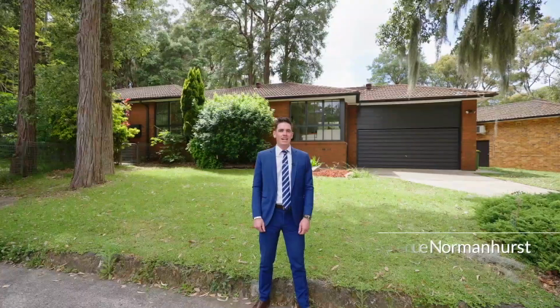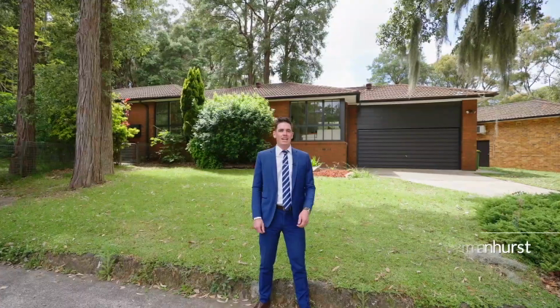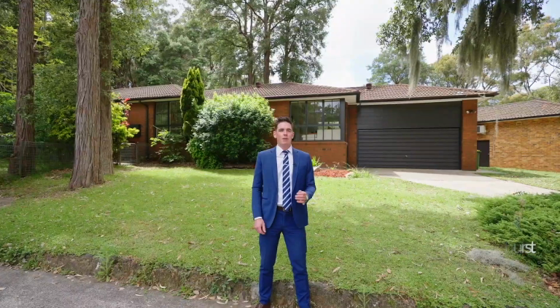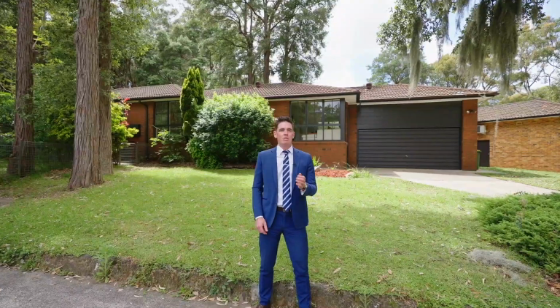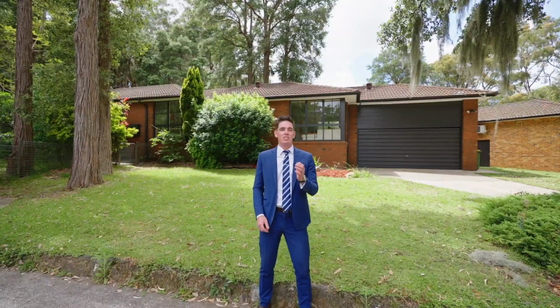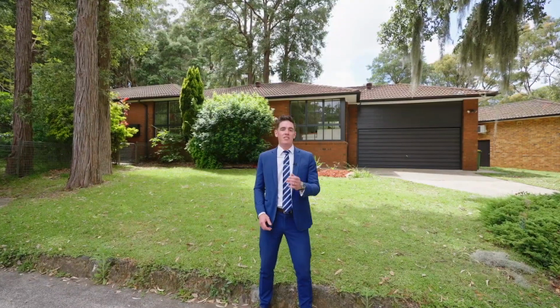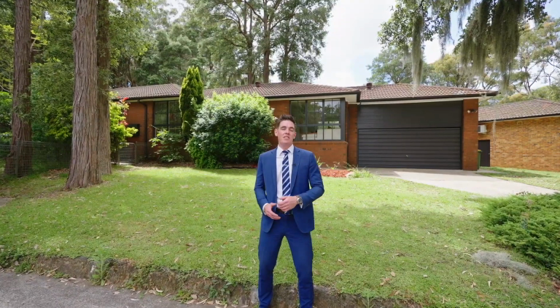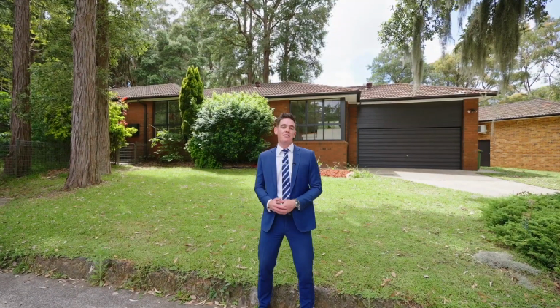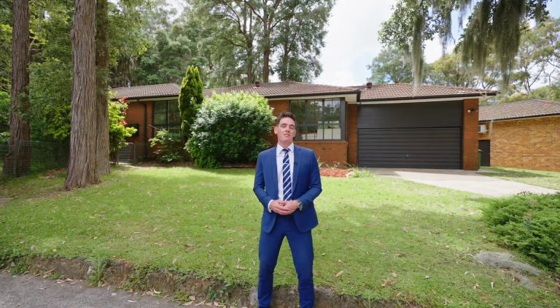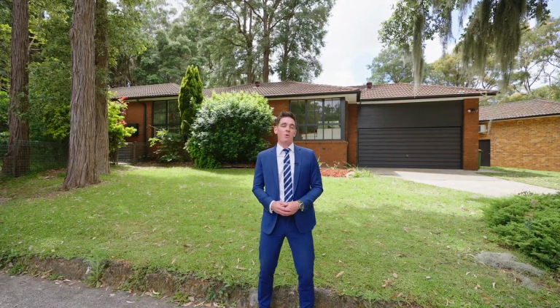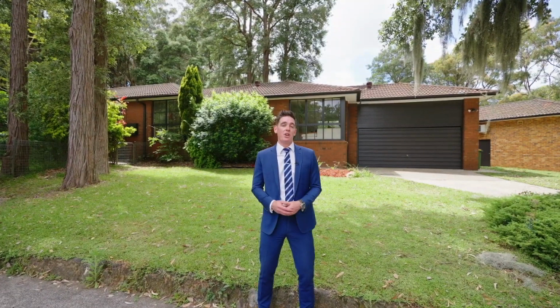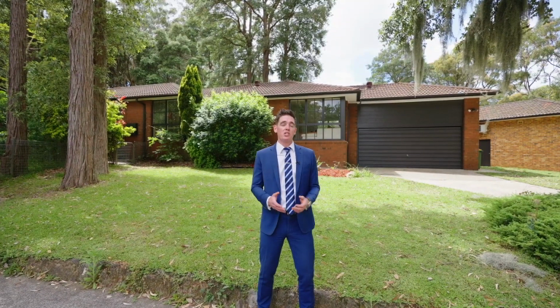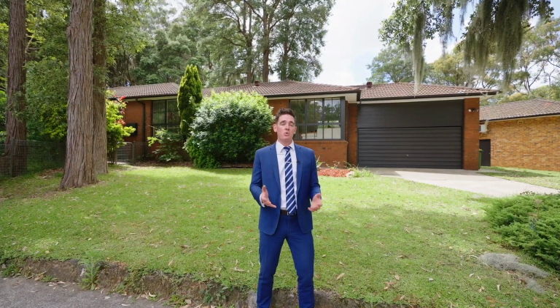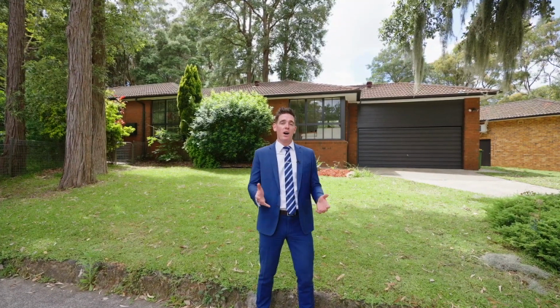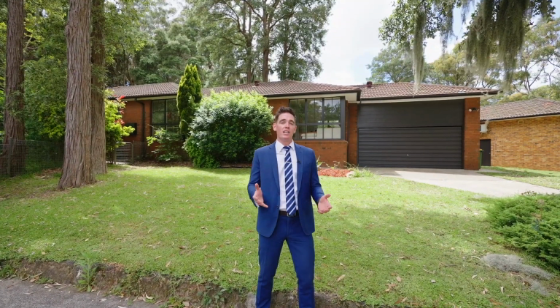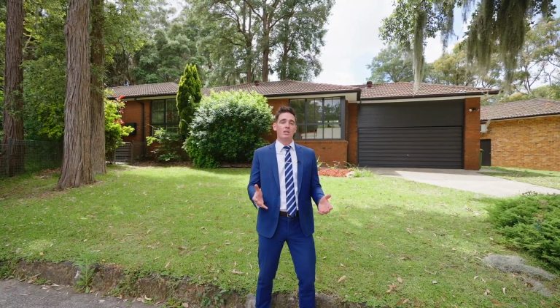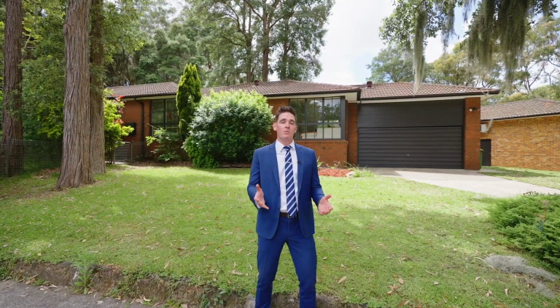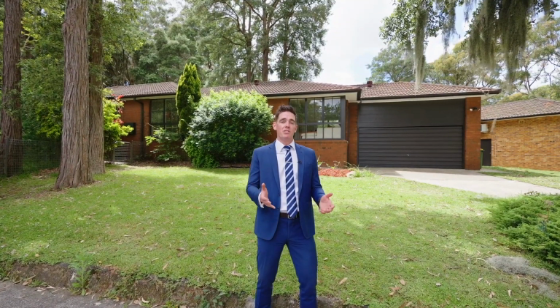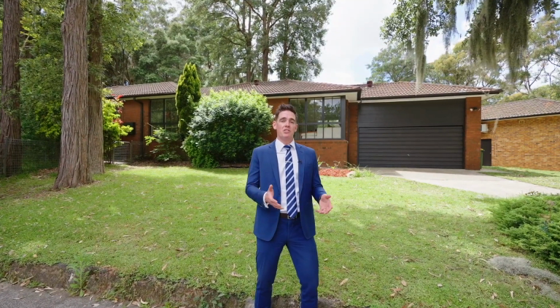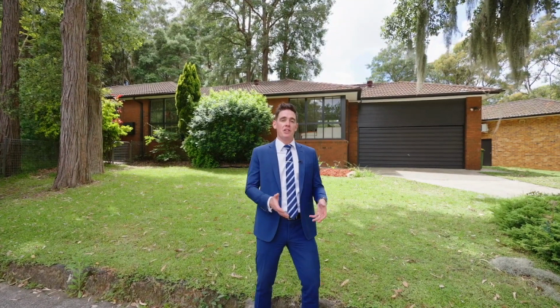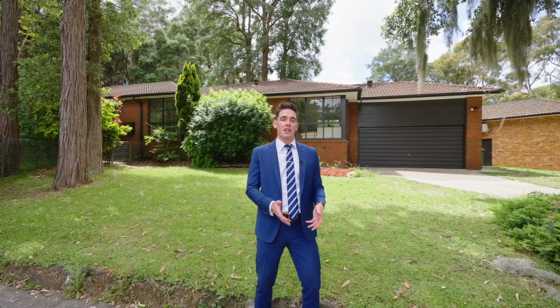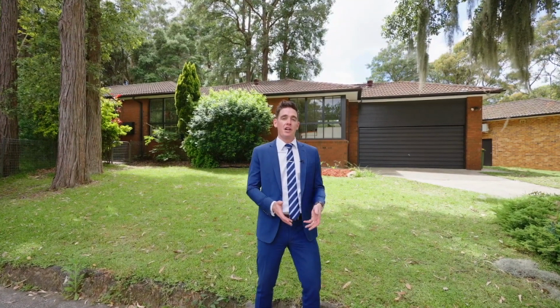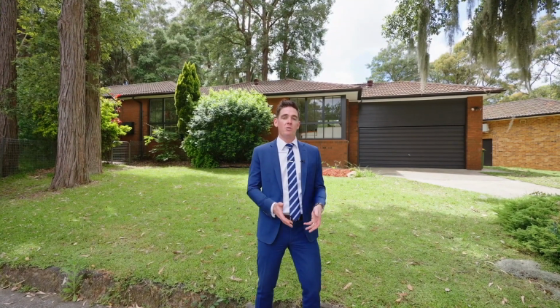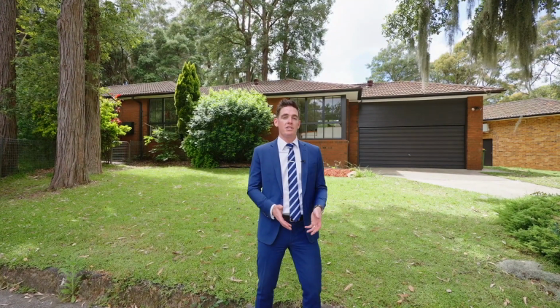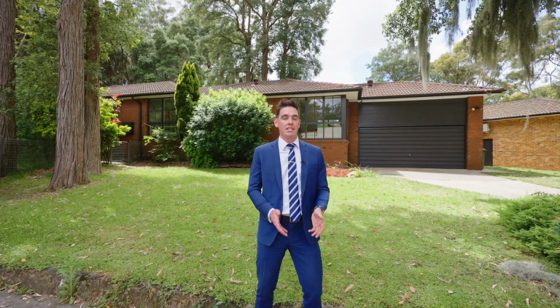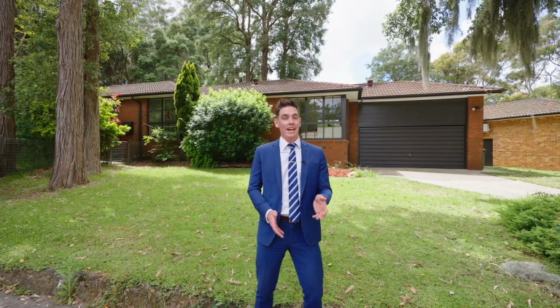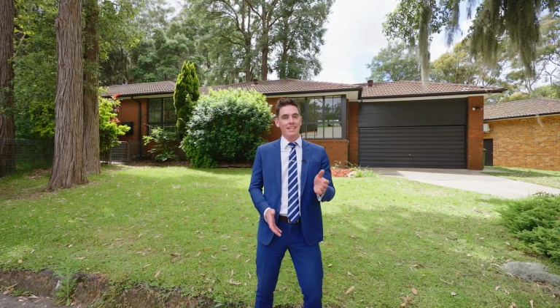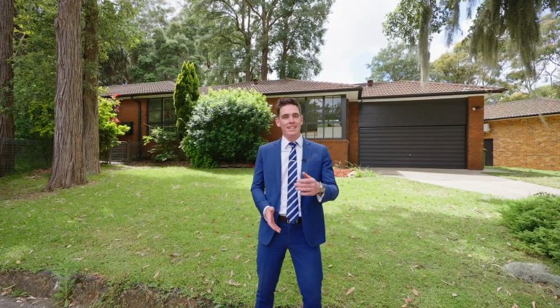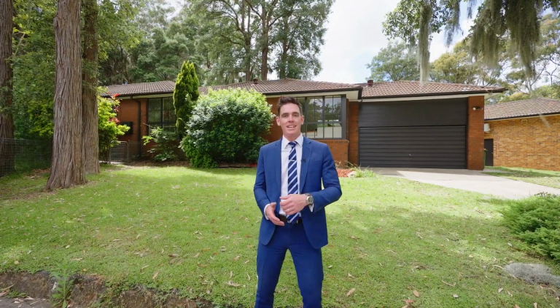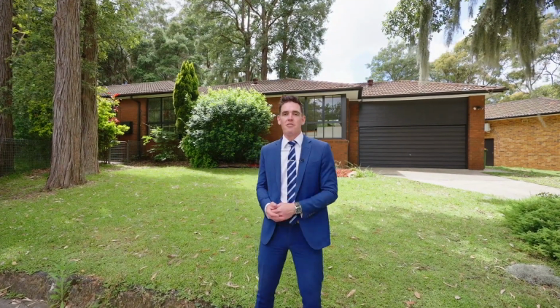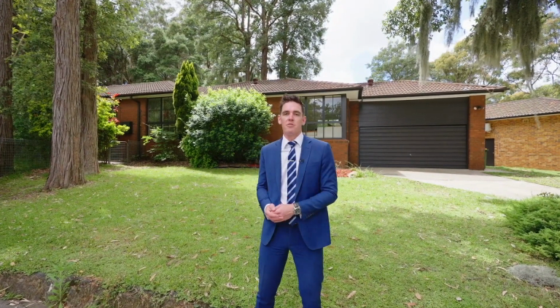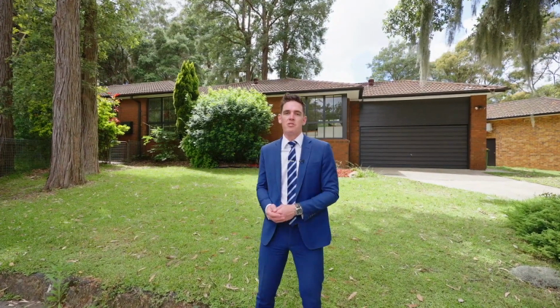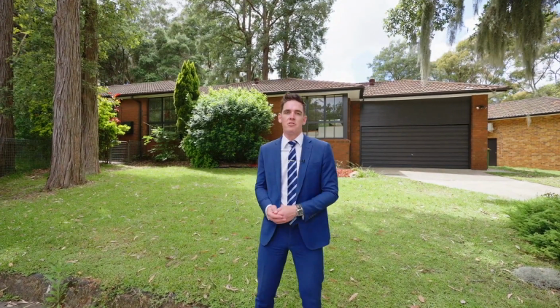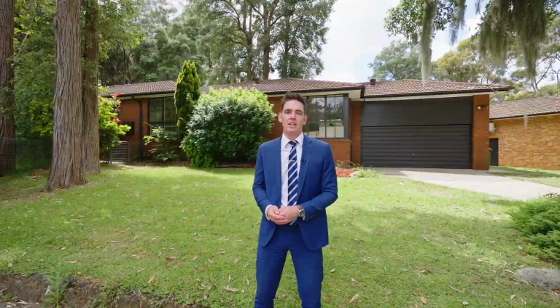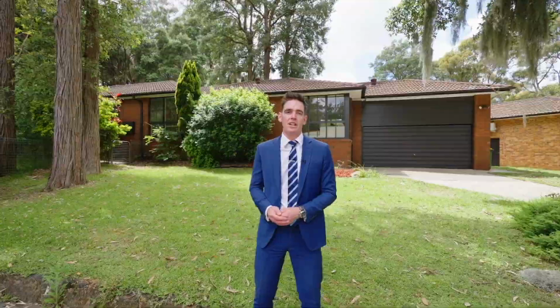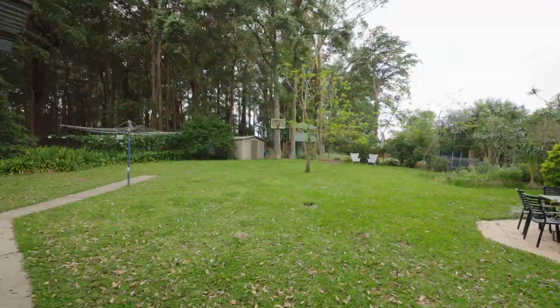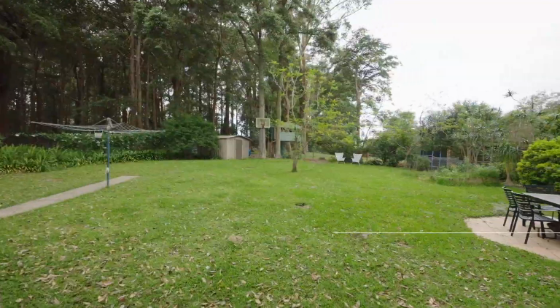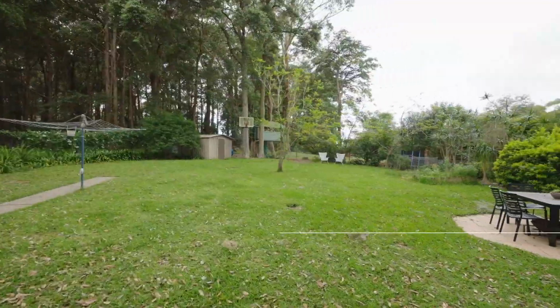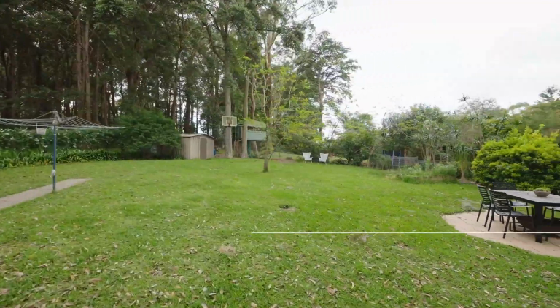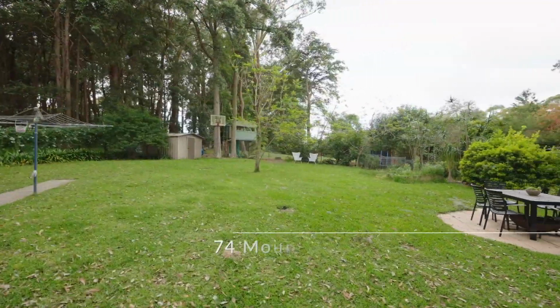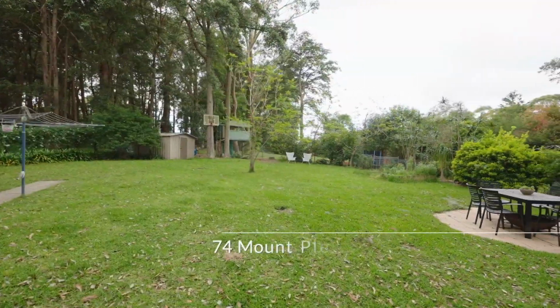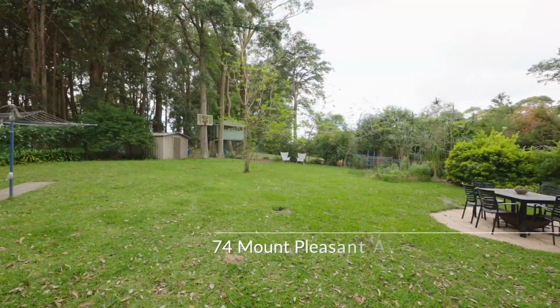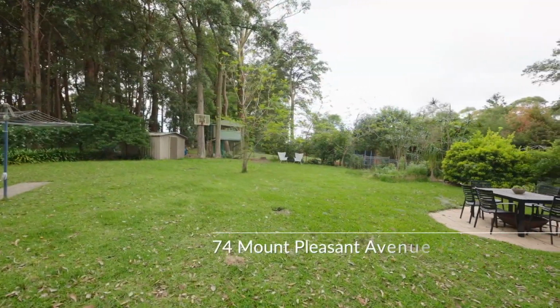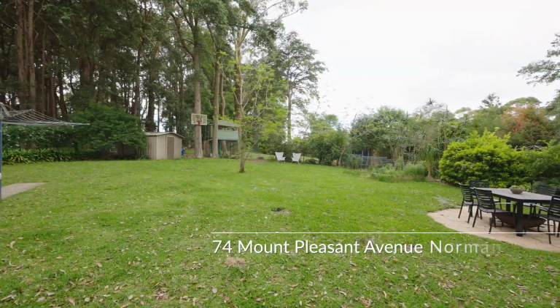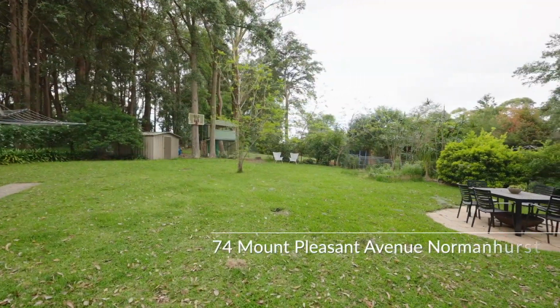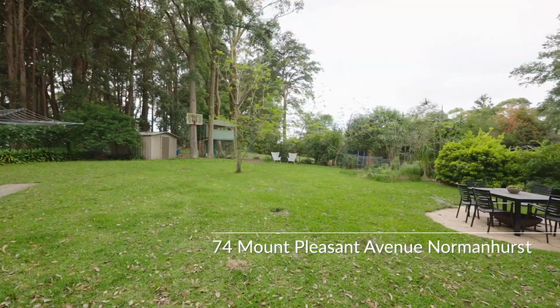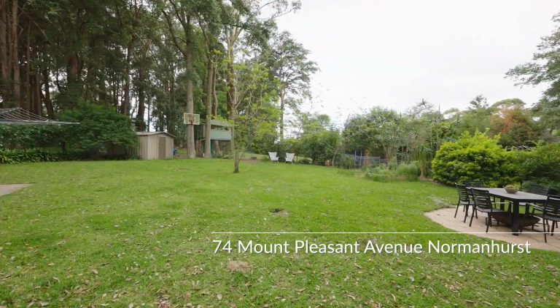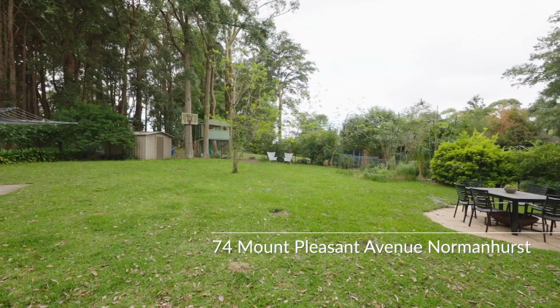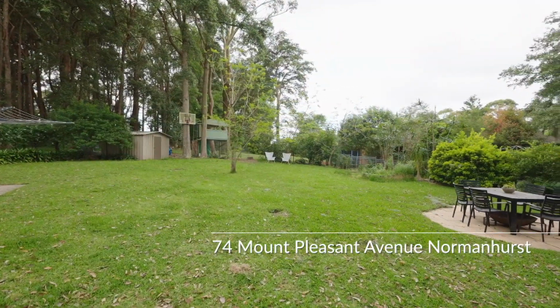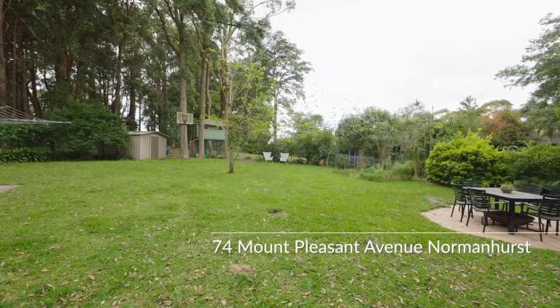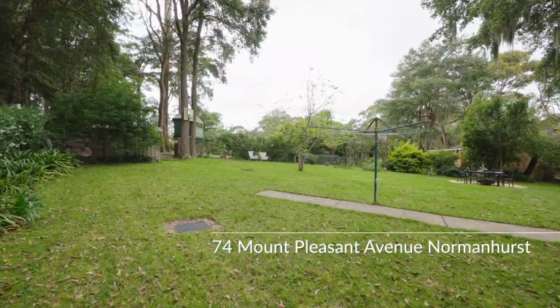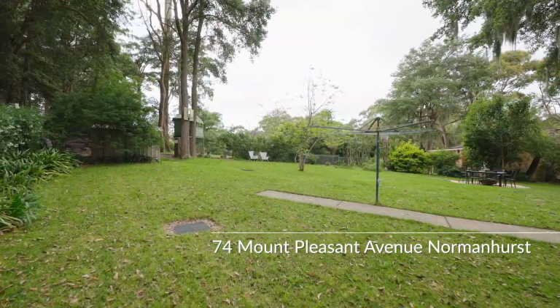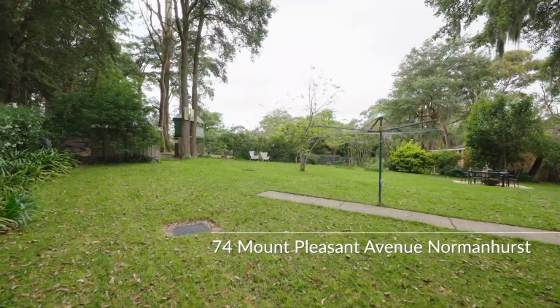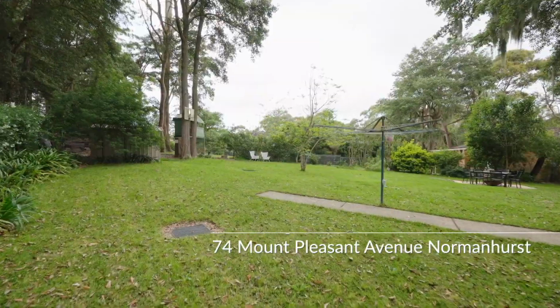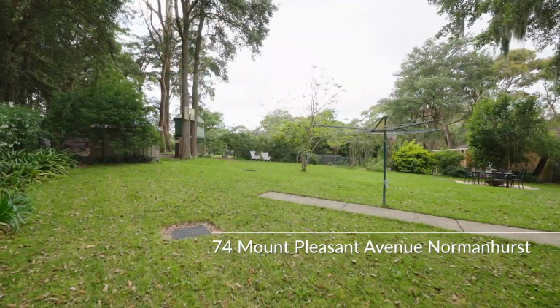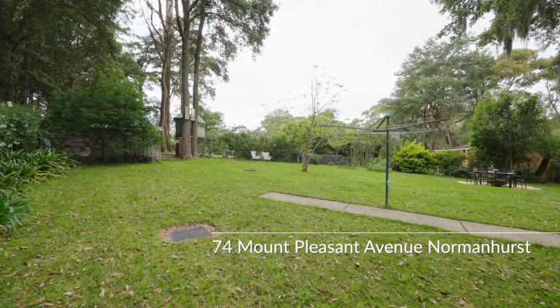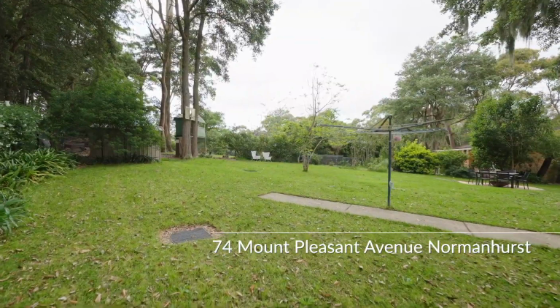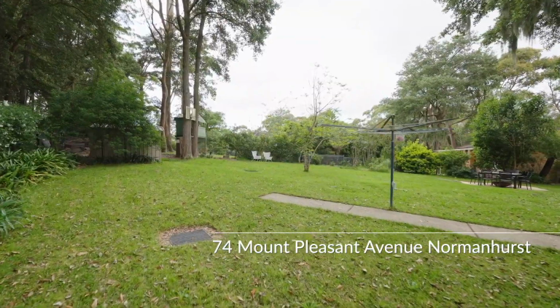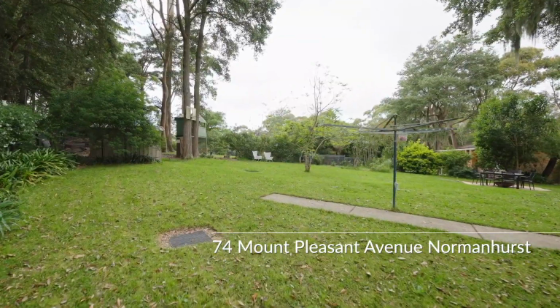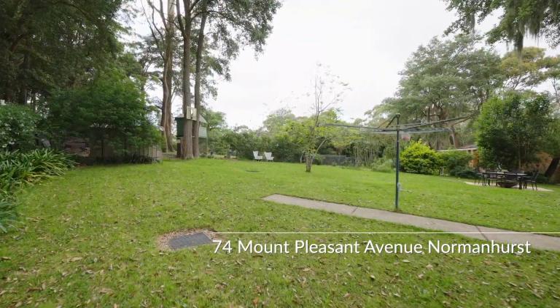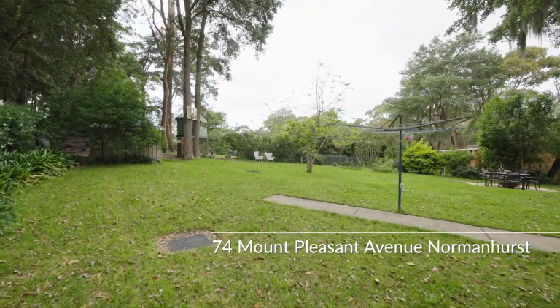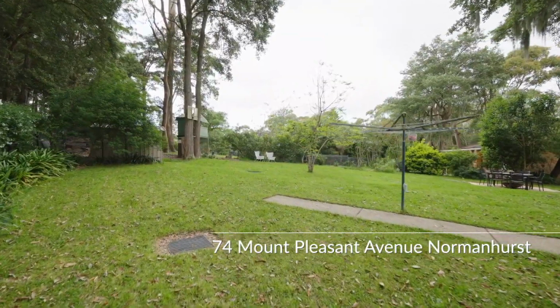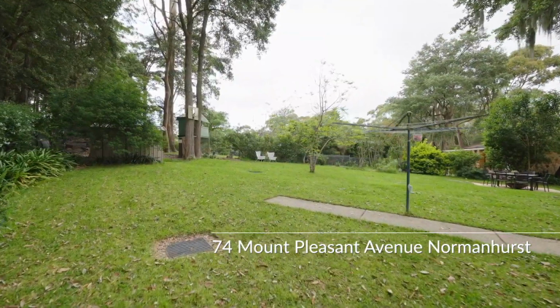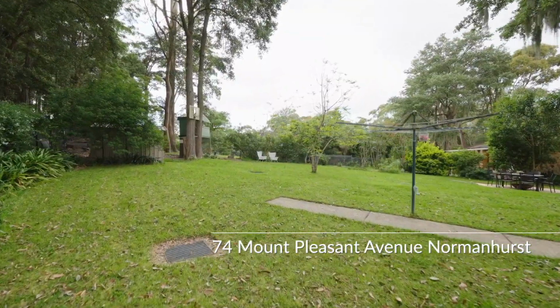Number 74 is quietly positioned in a cul-de-sac near the end of the street with an expansive backyard, which is also north to rear.